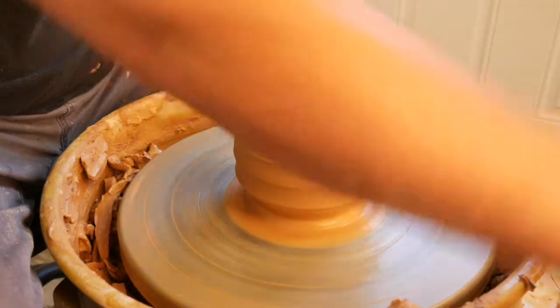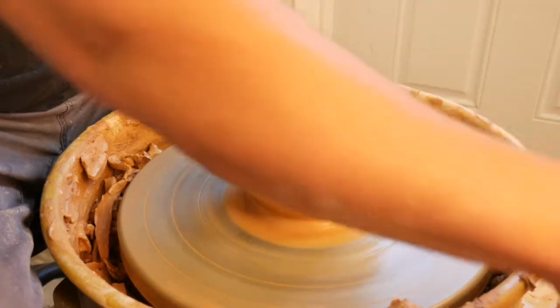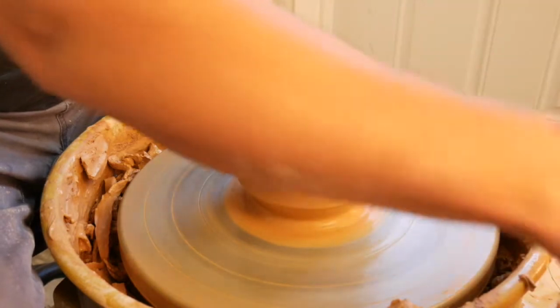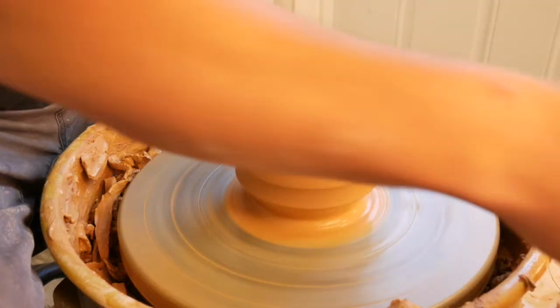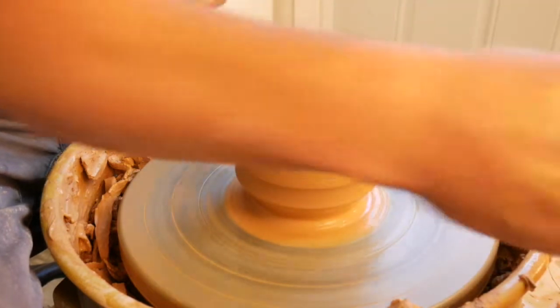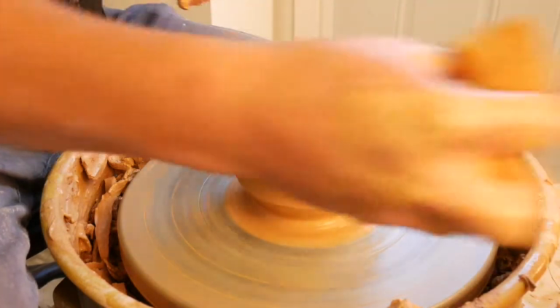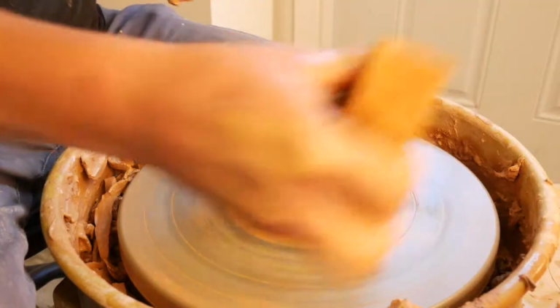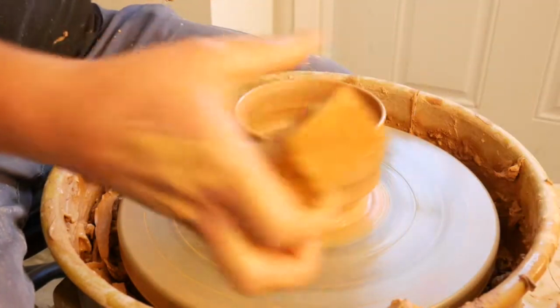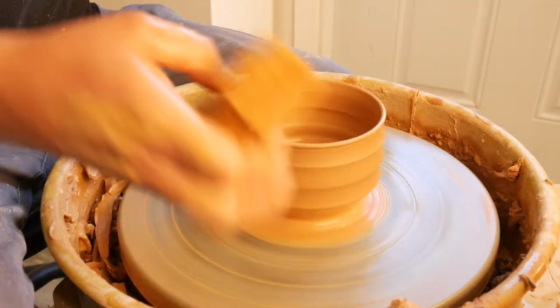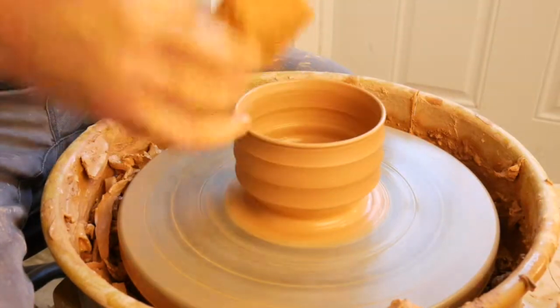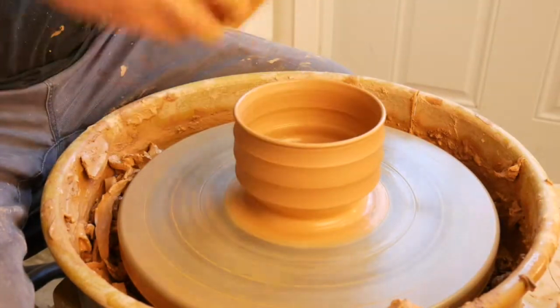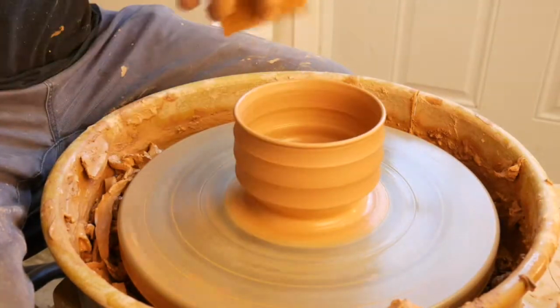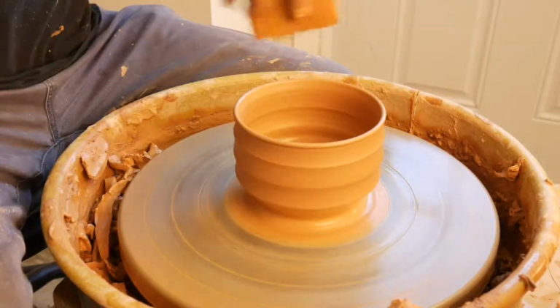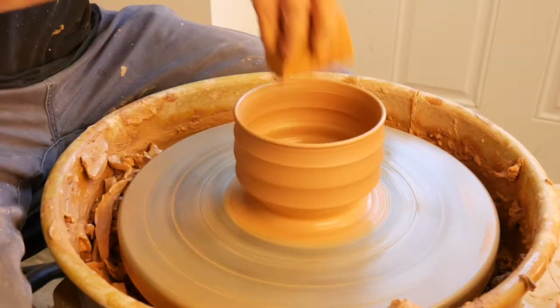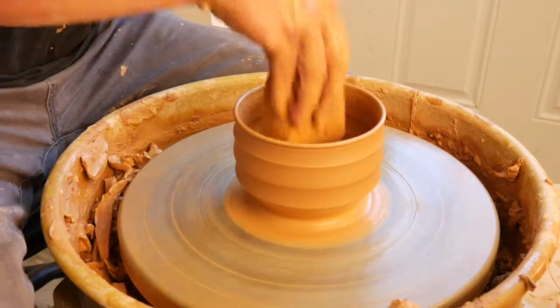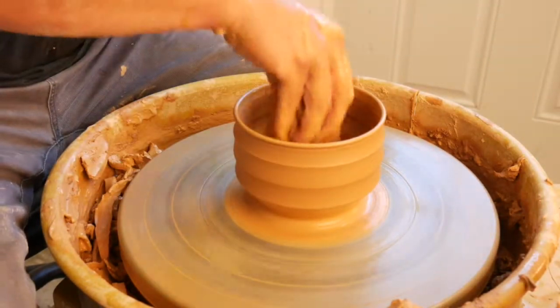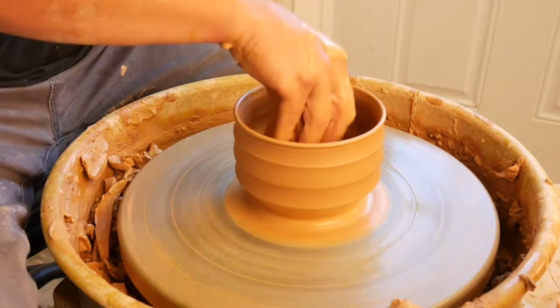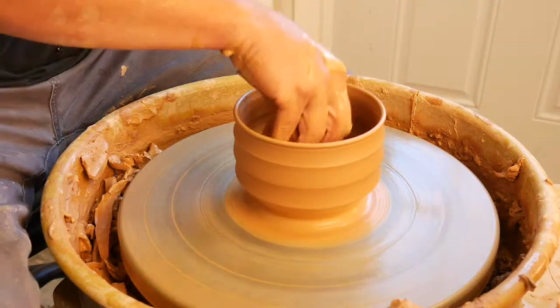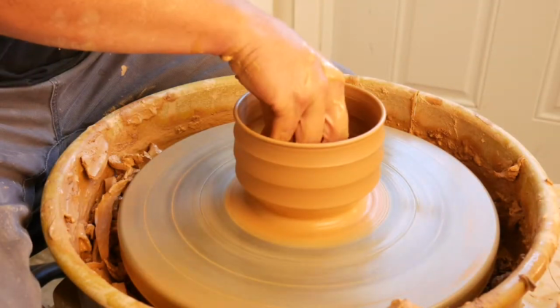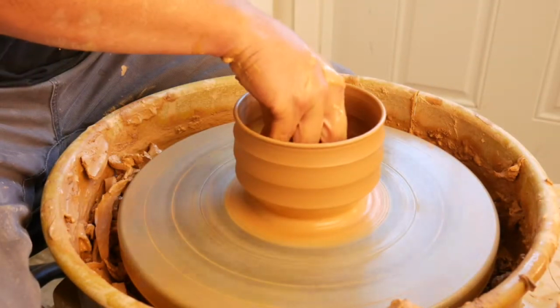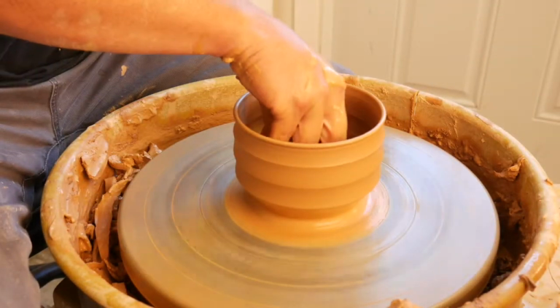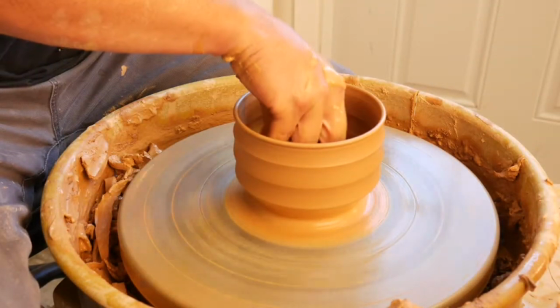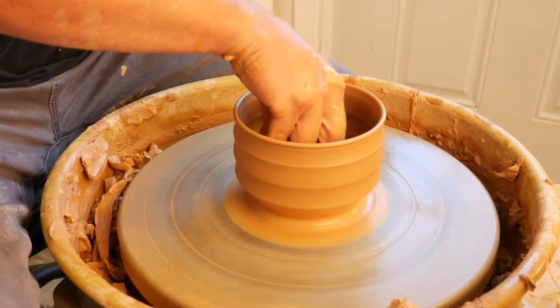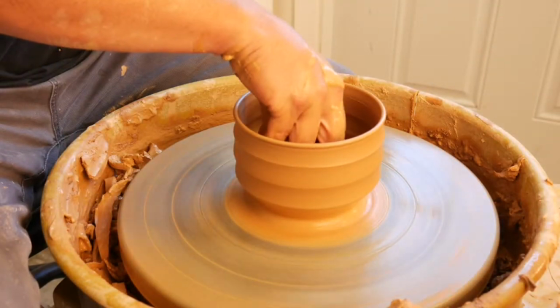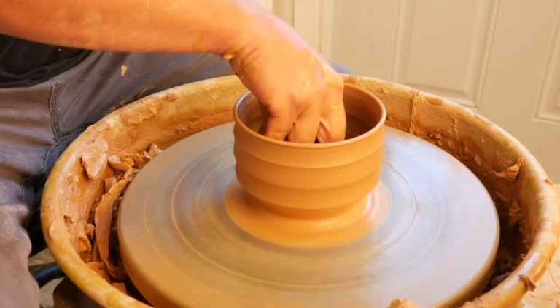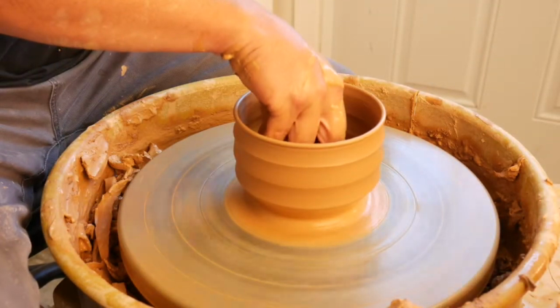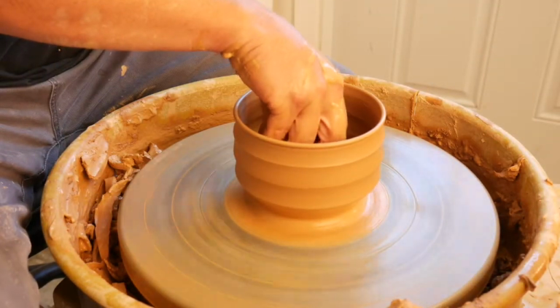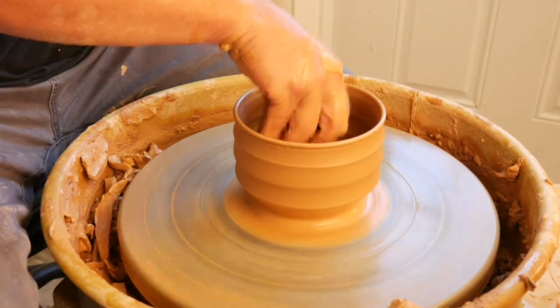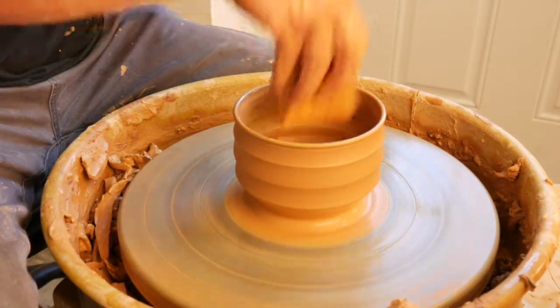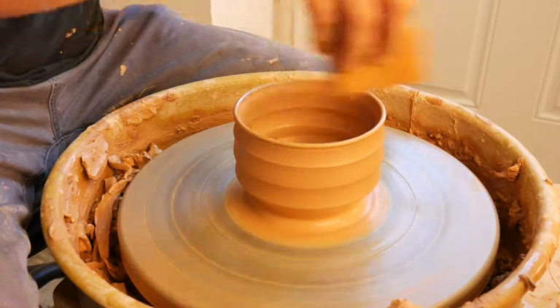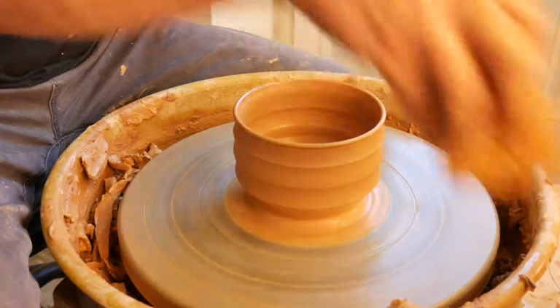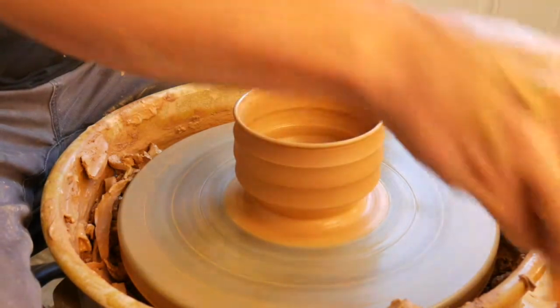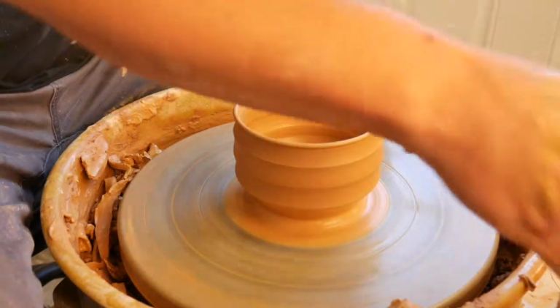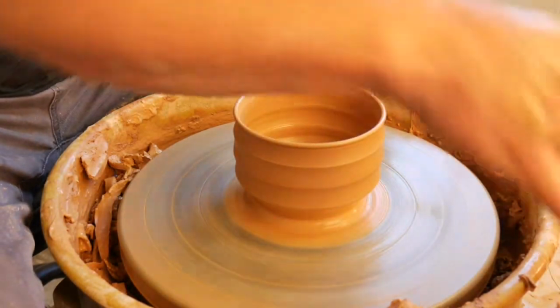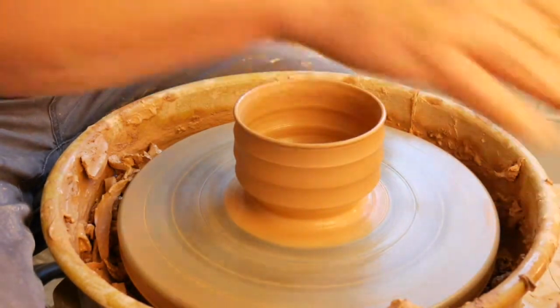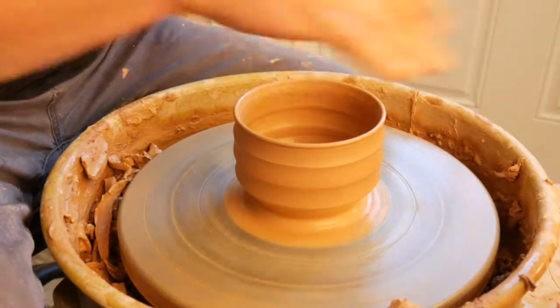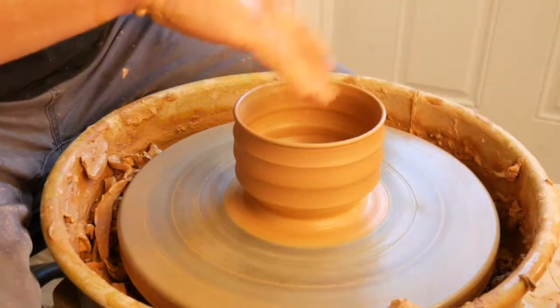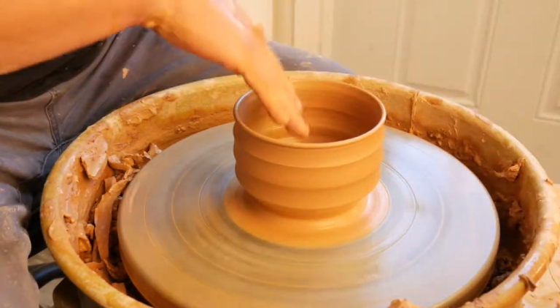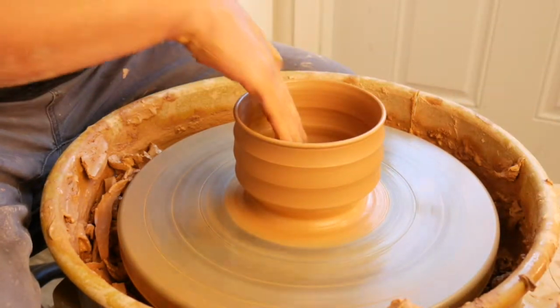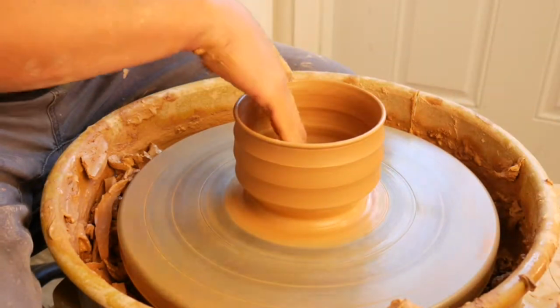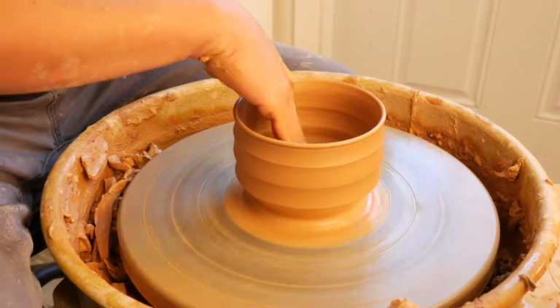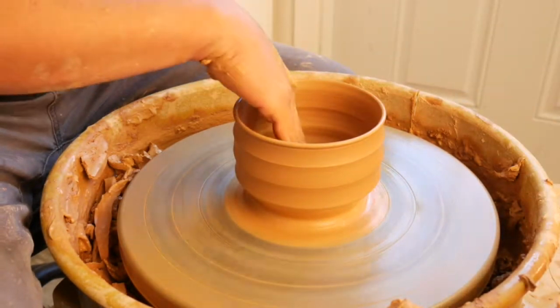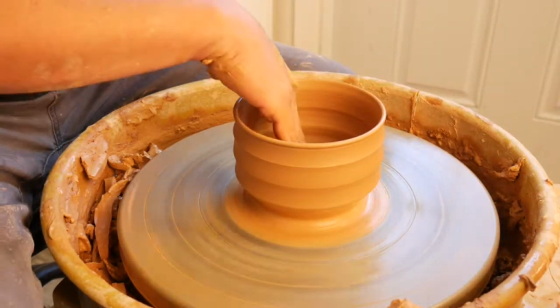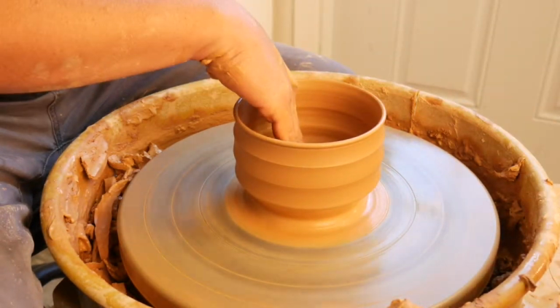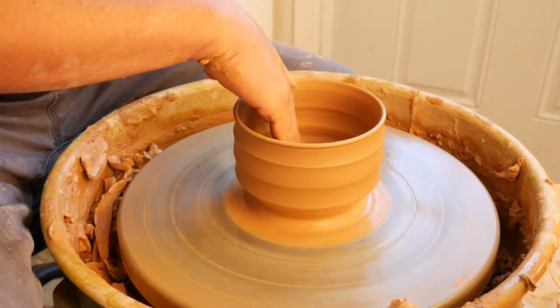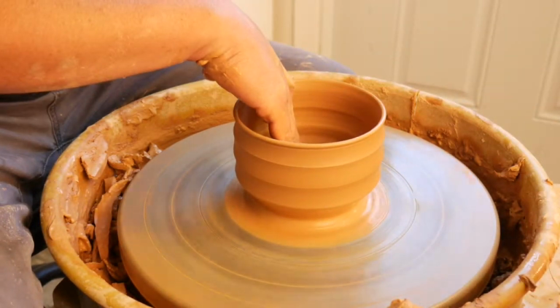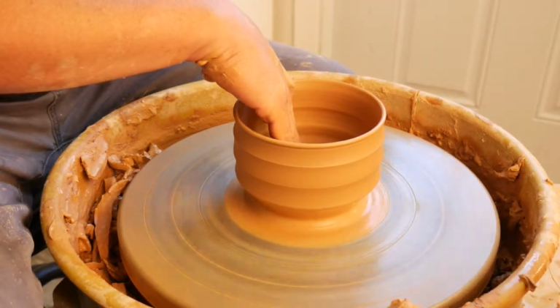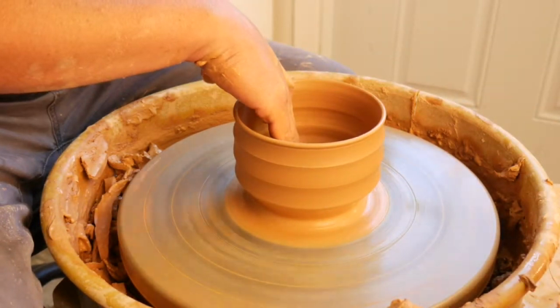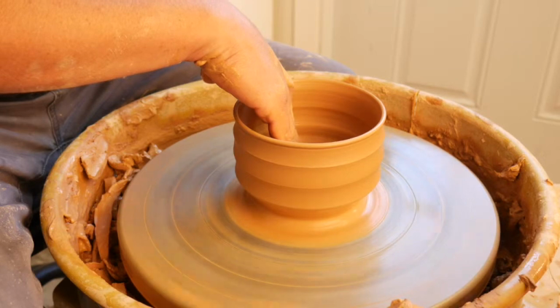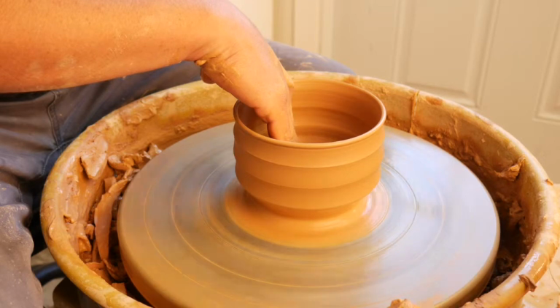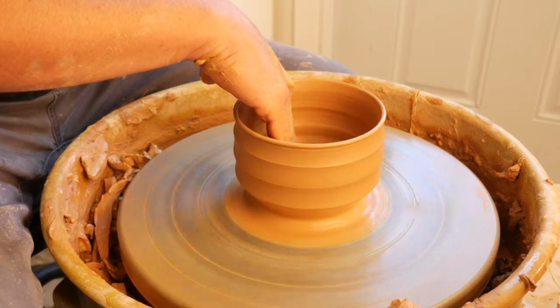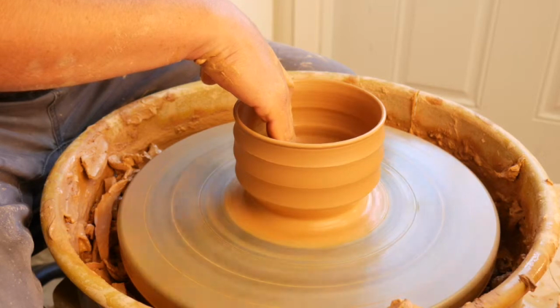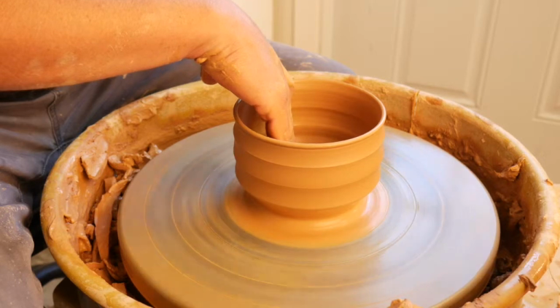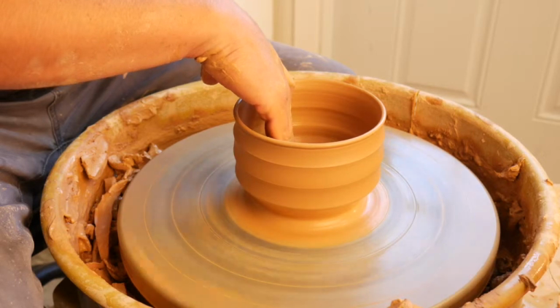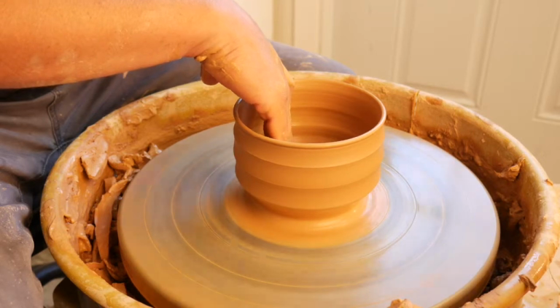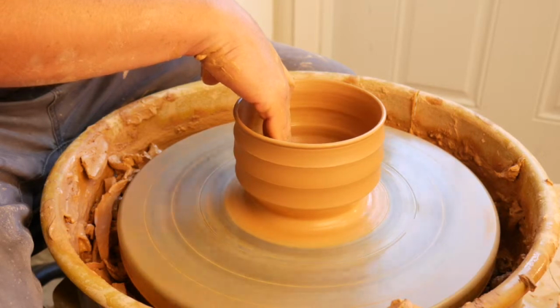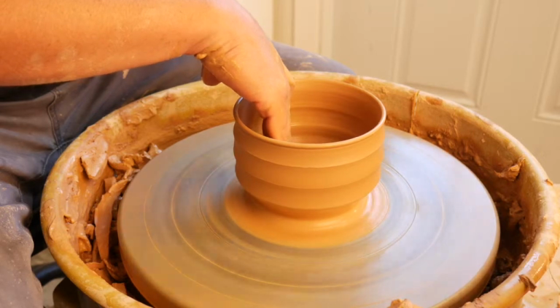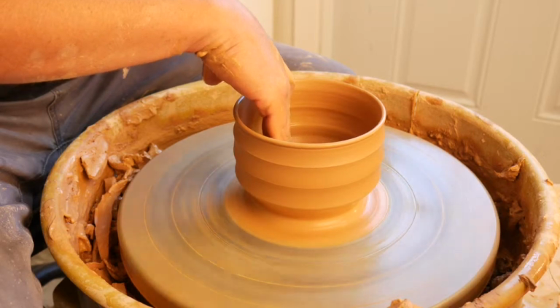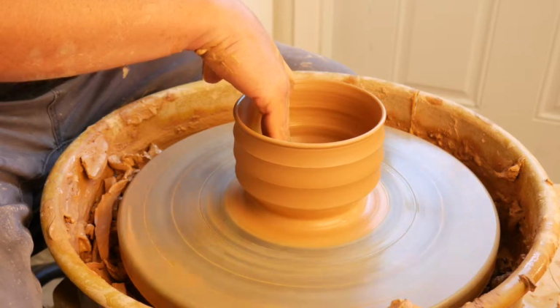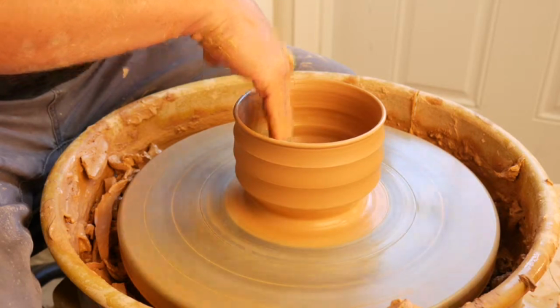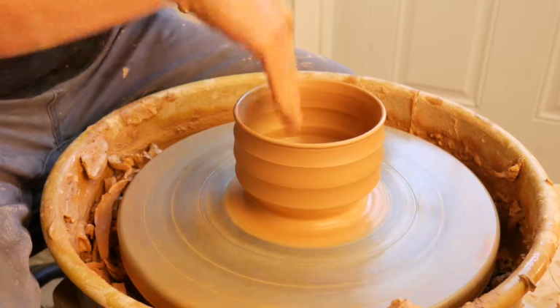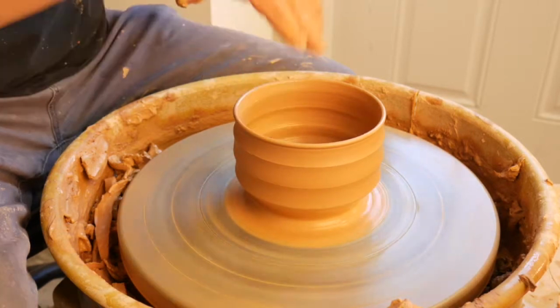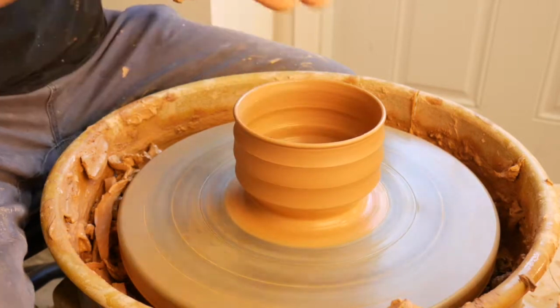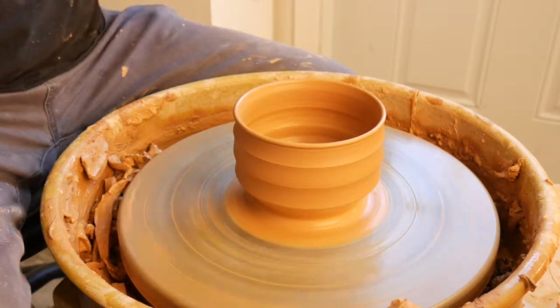I'm going to get all the water out of the inside. I never want to let water sit on the bottom.